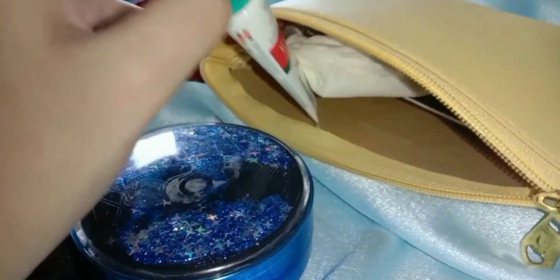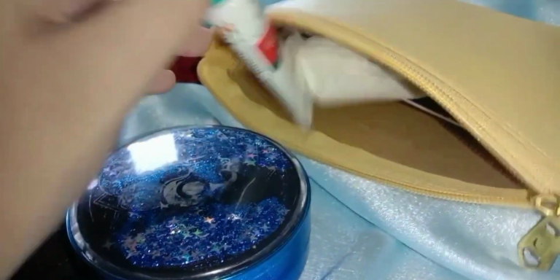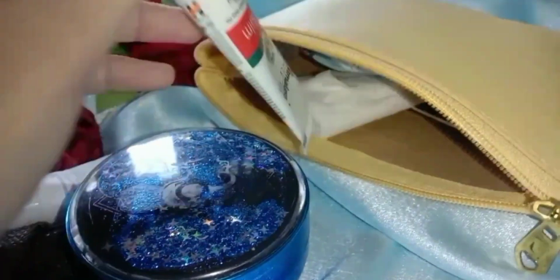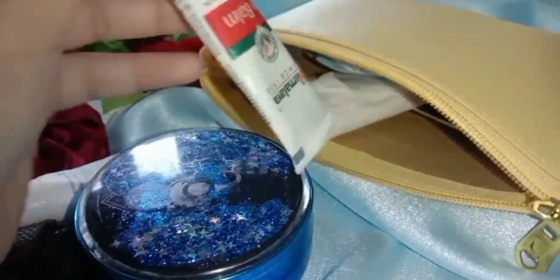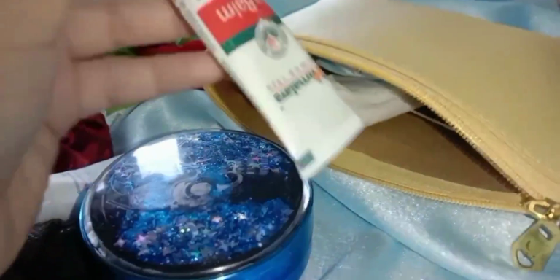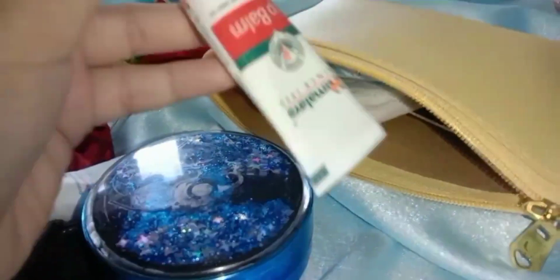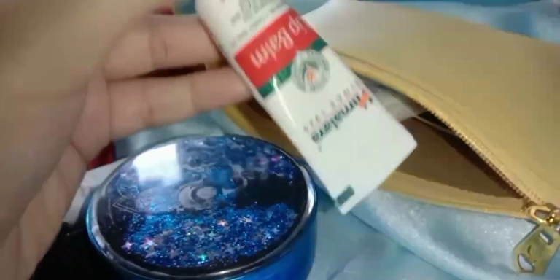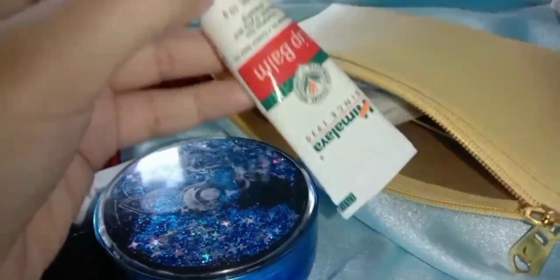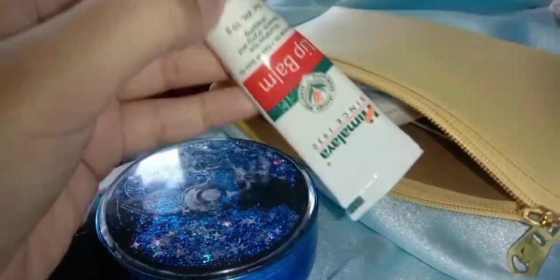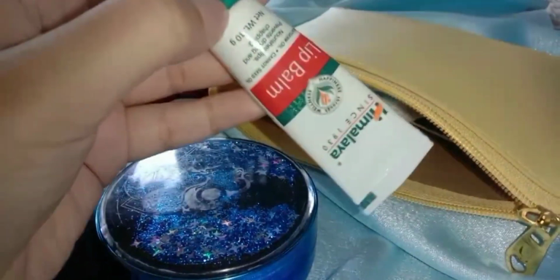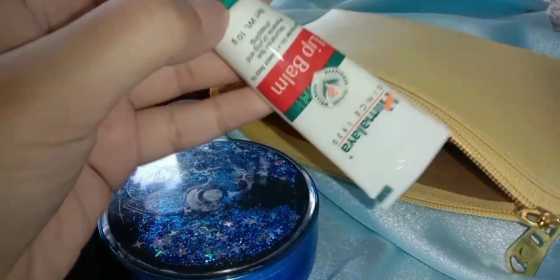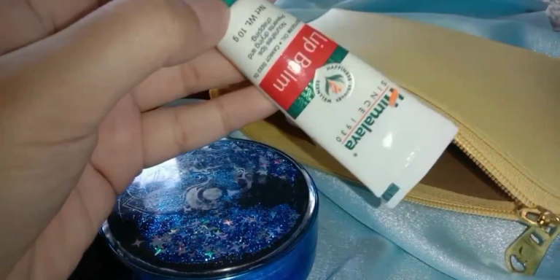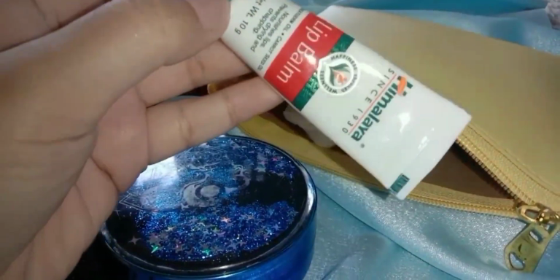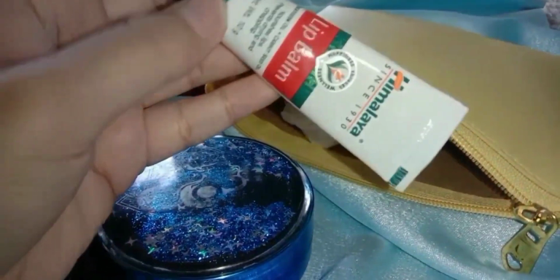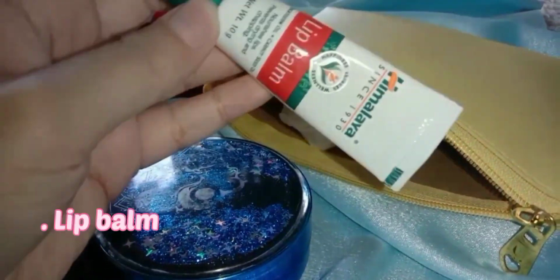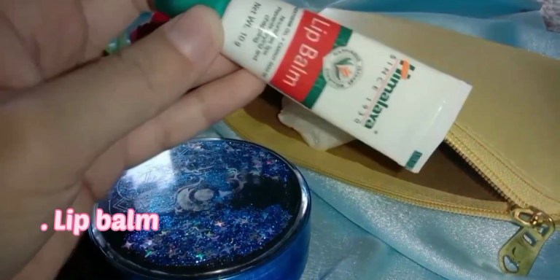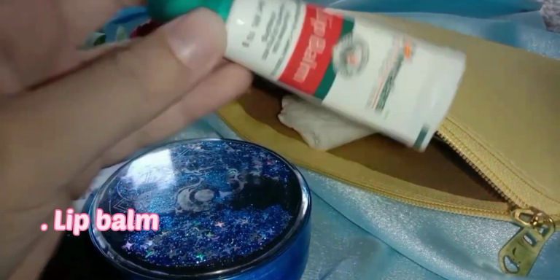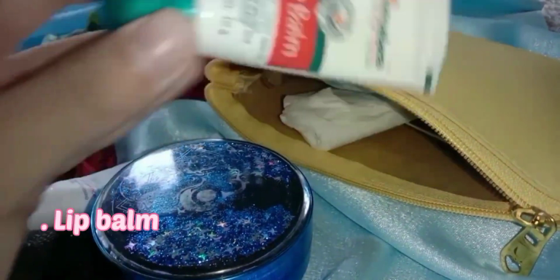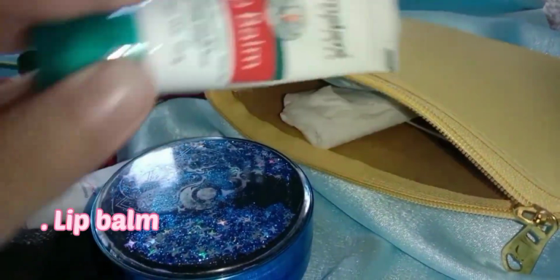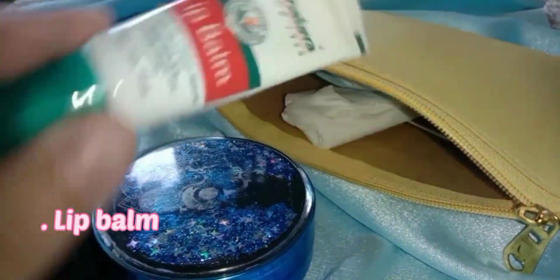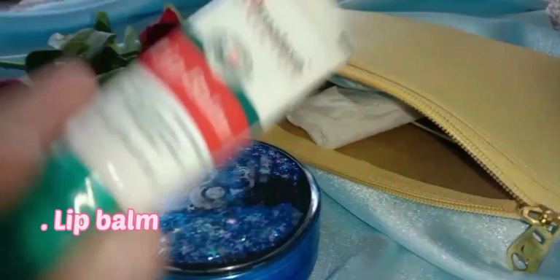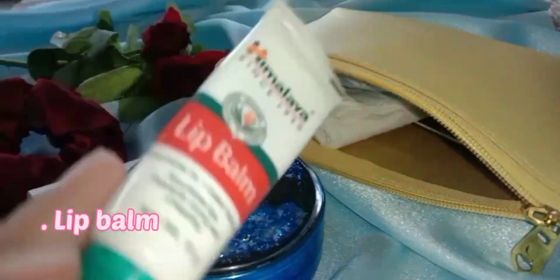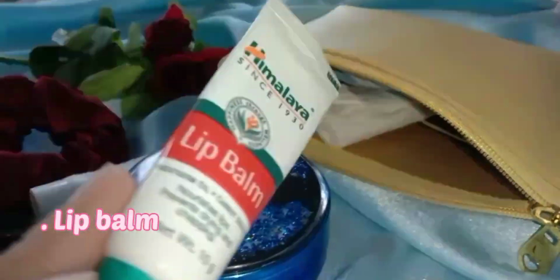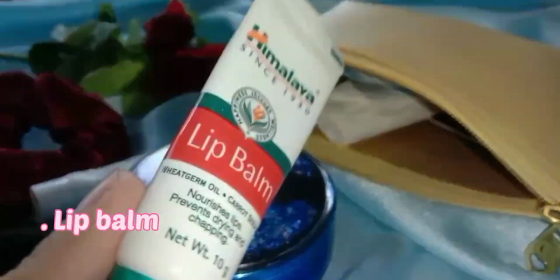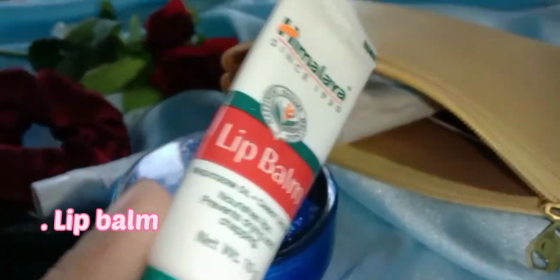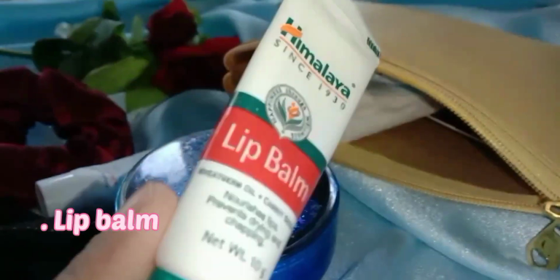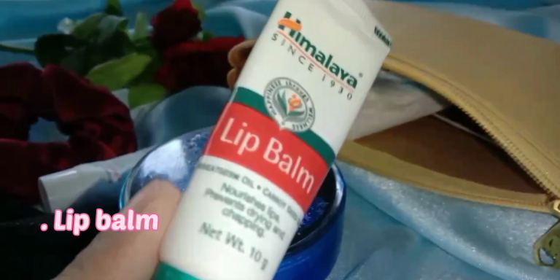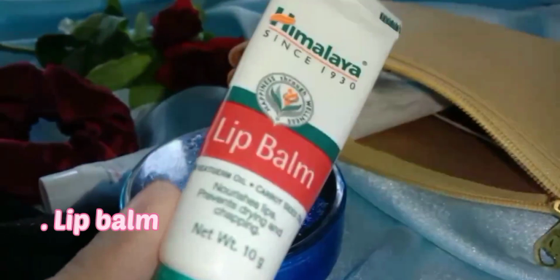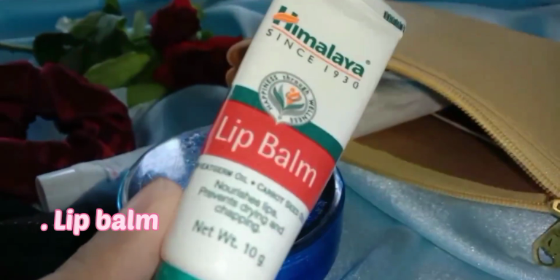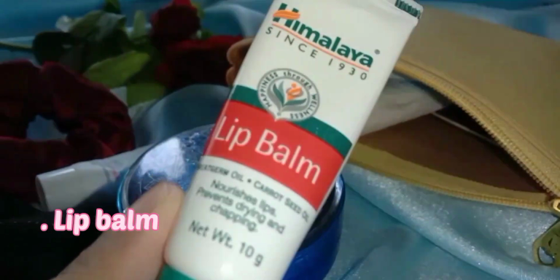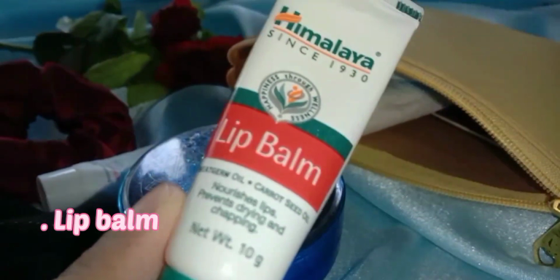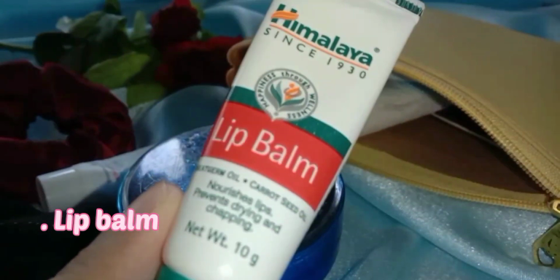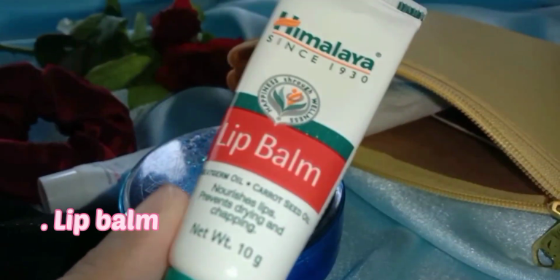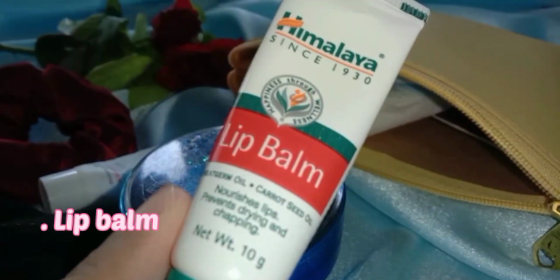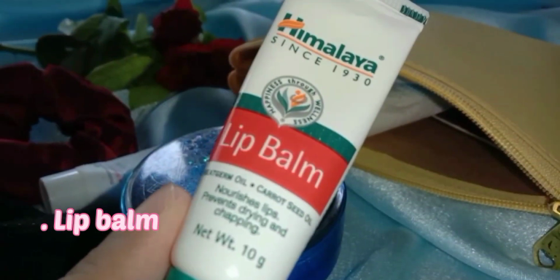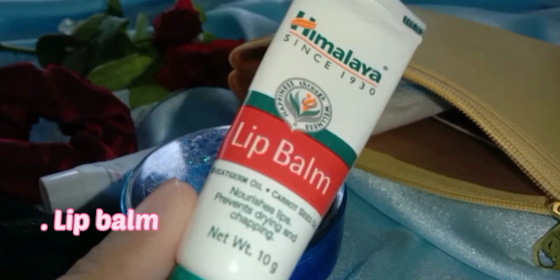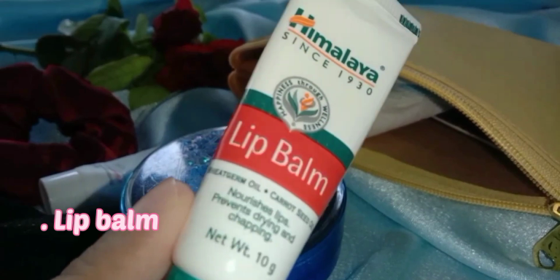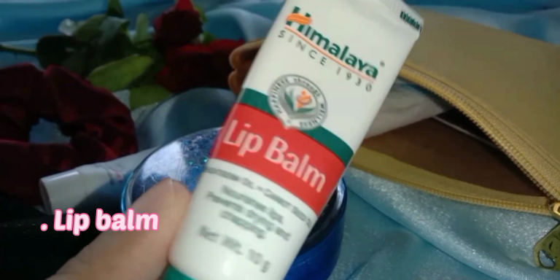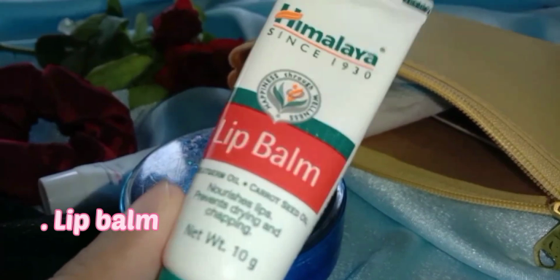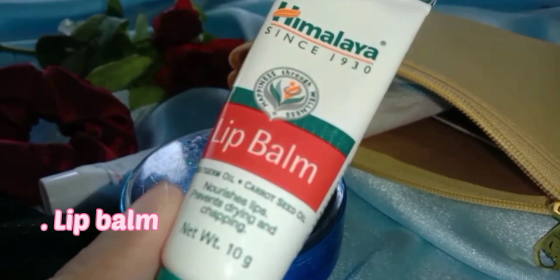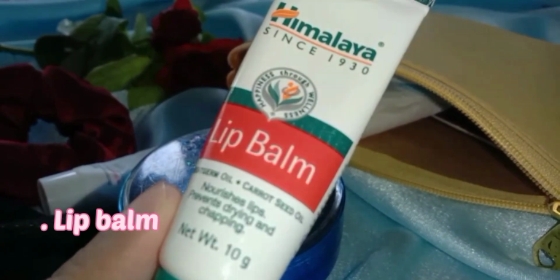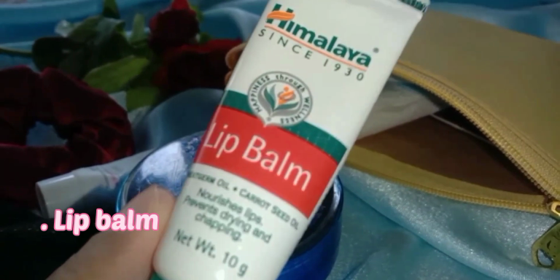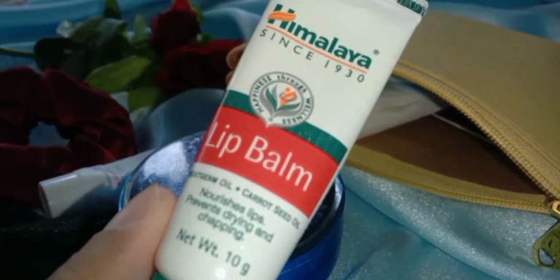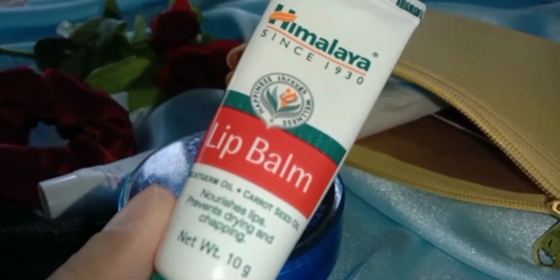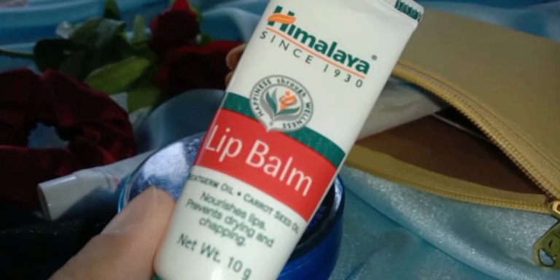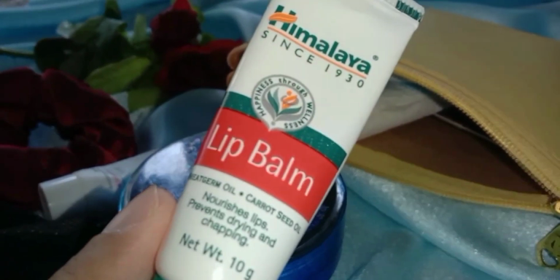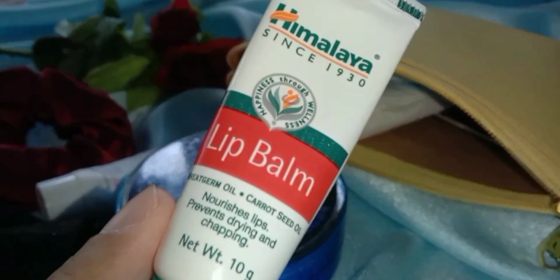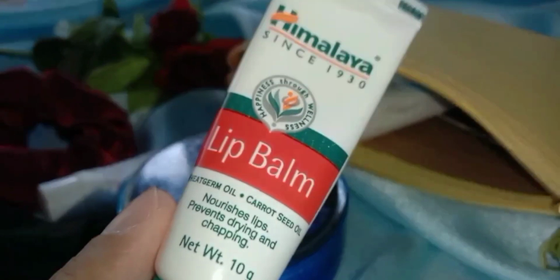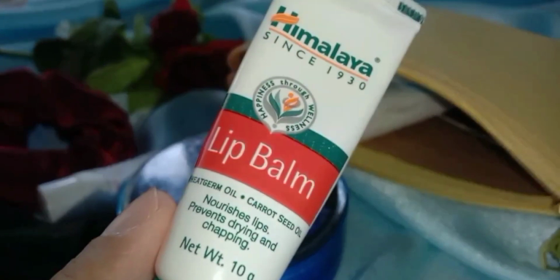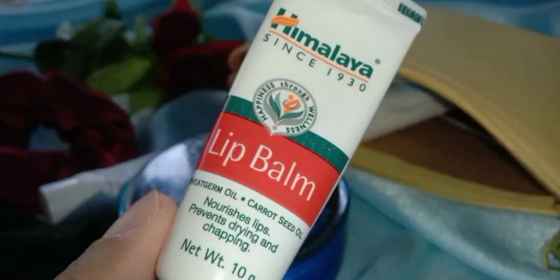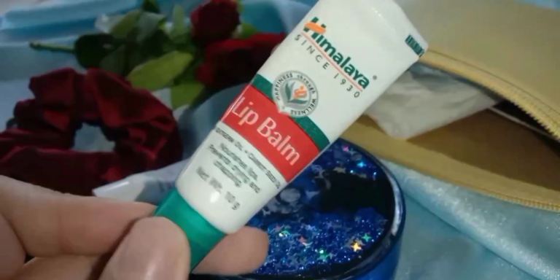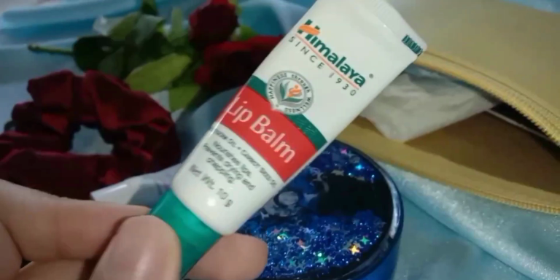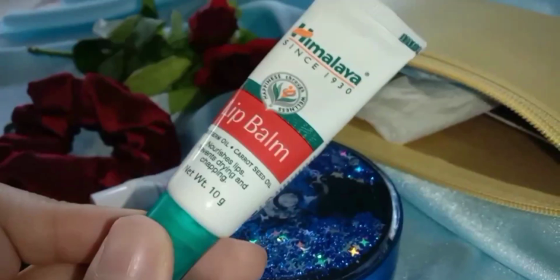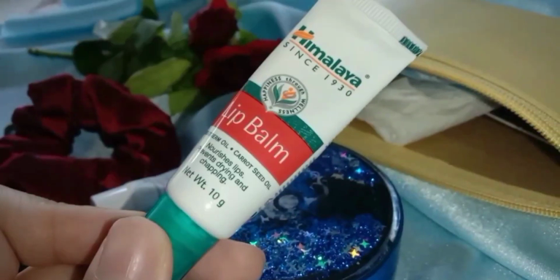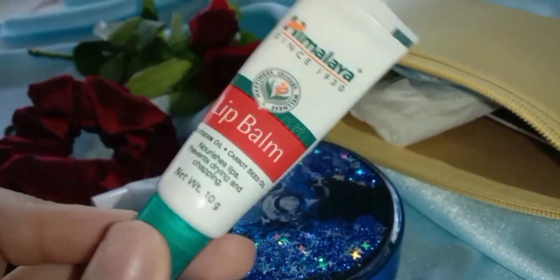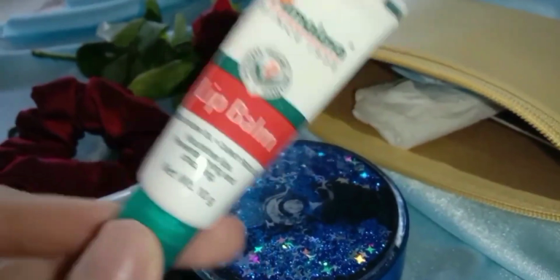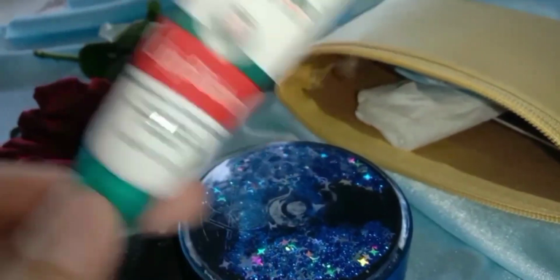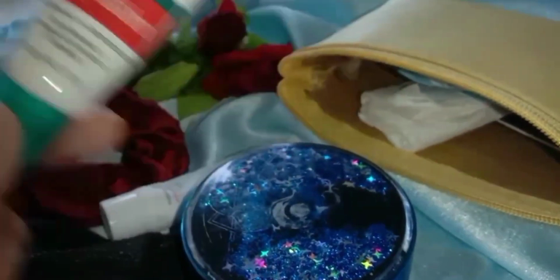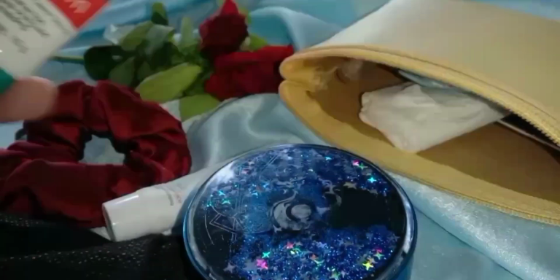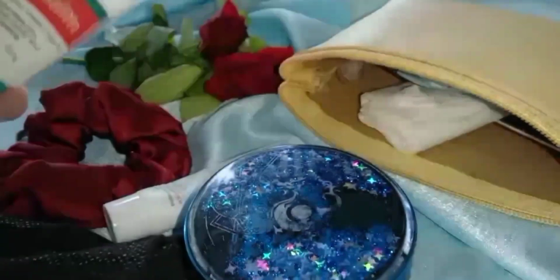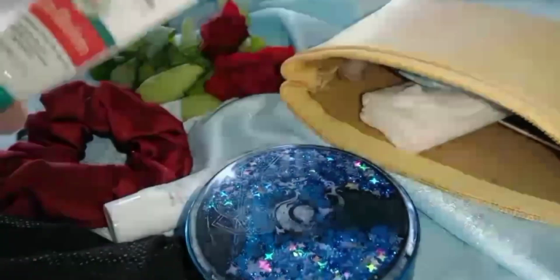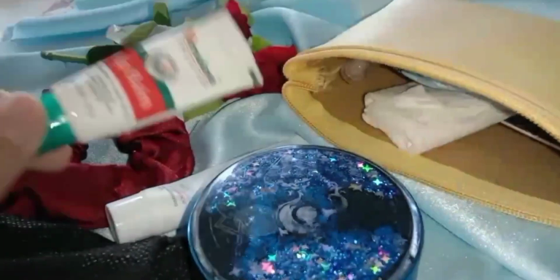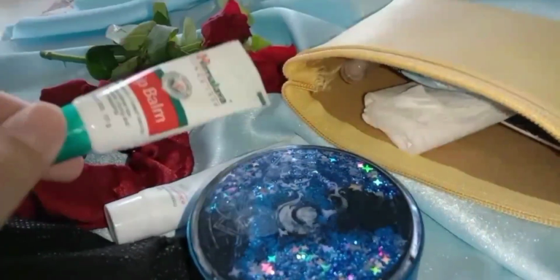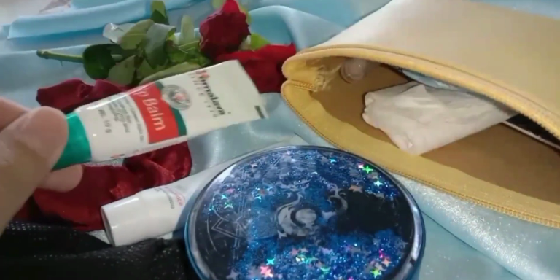And then, the lip balm — because my lips are dry, I will keep it in my bag.